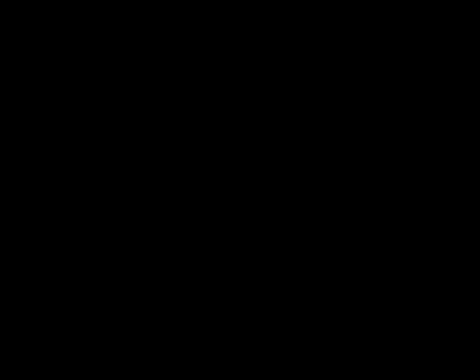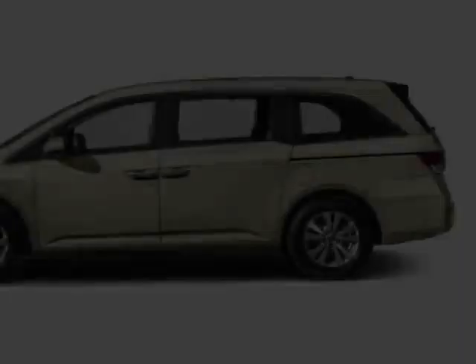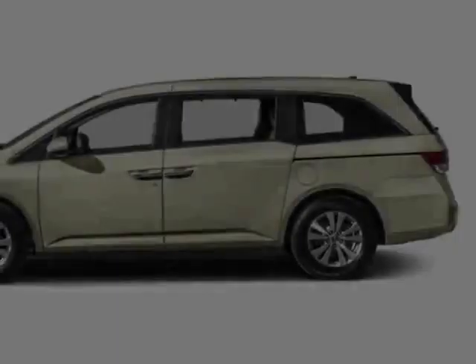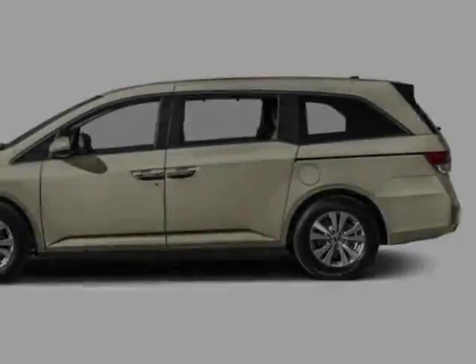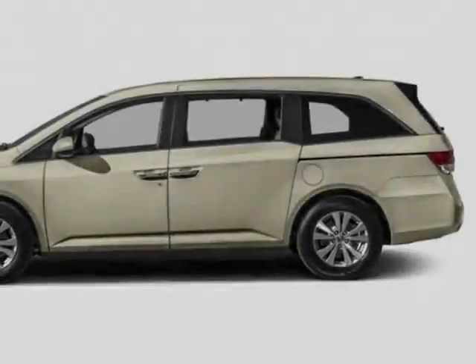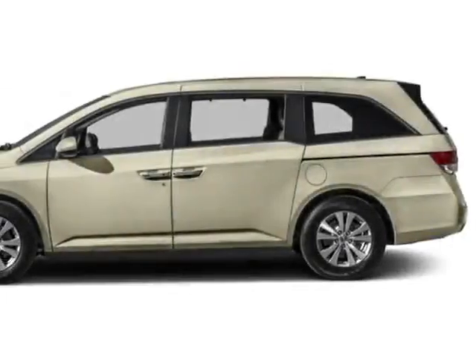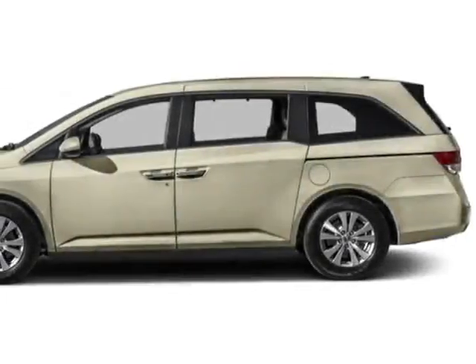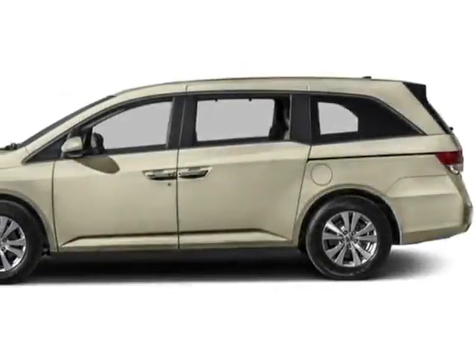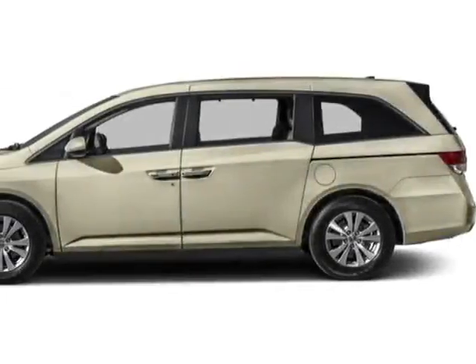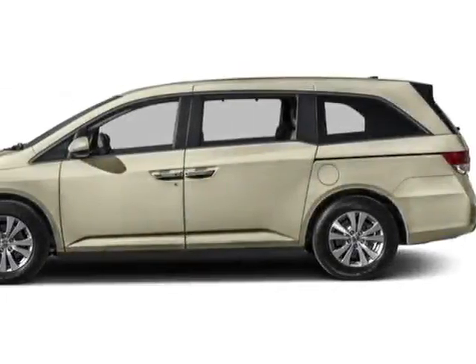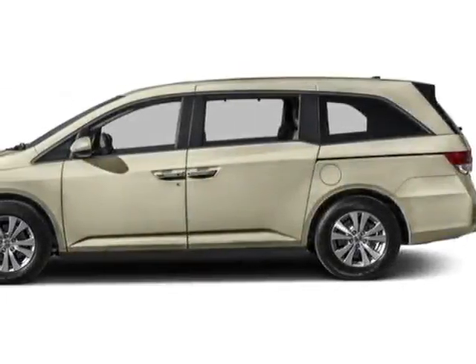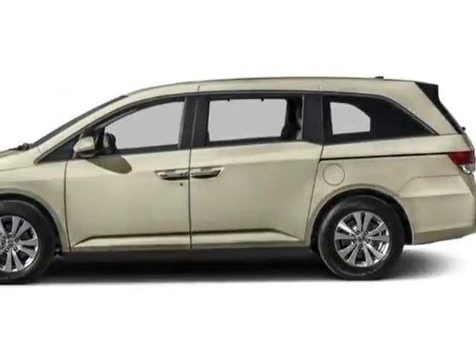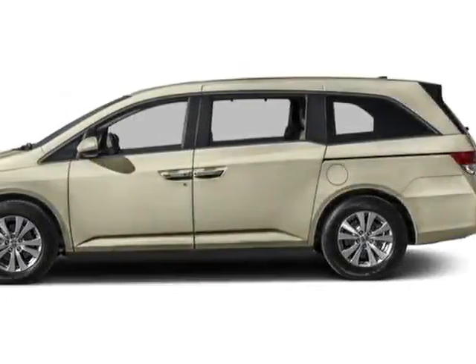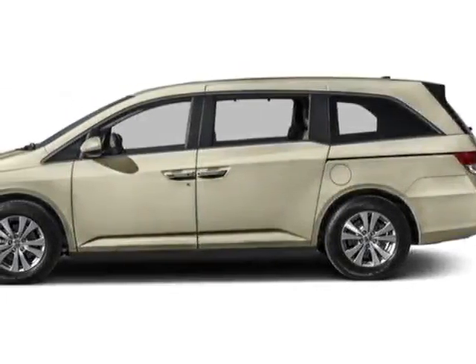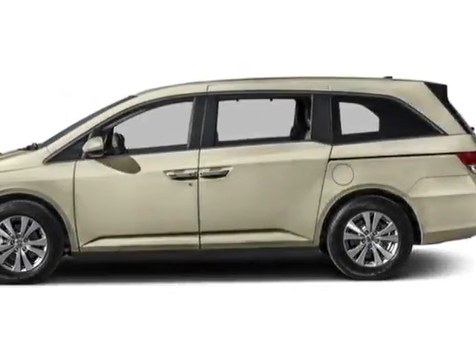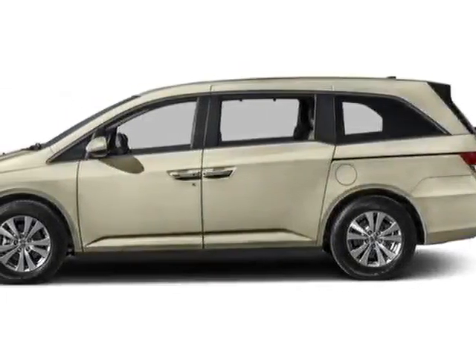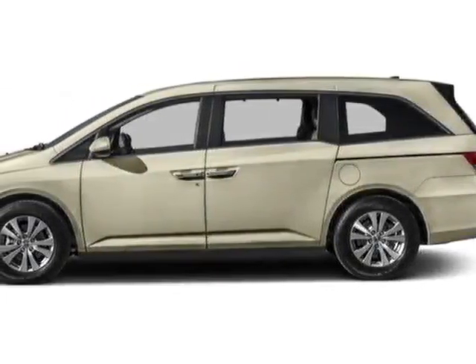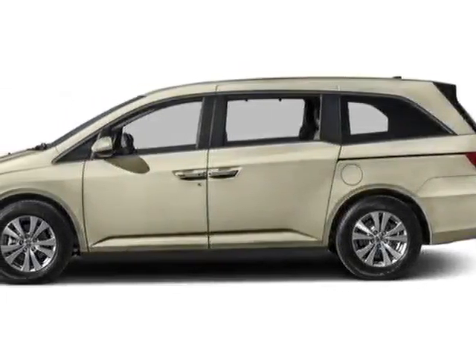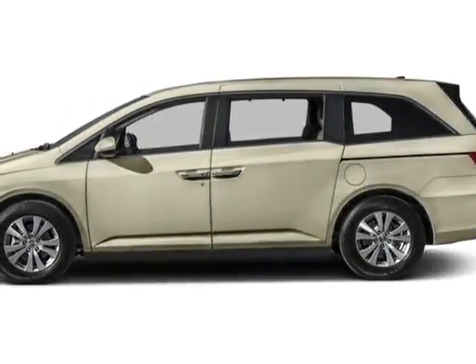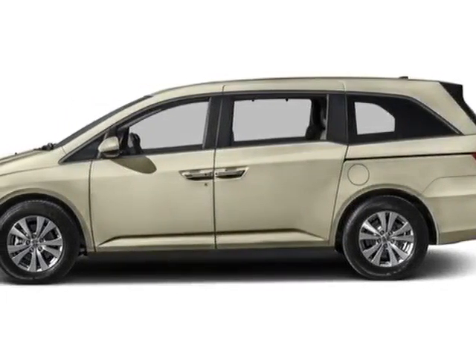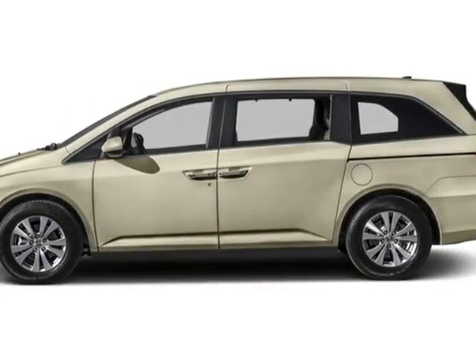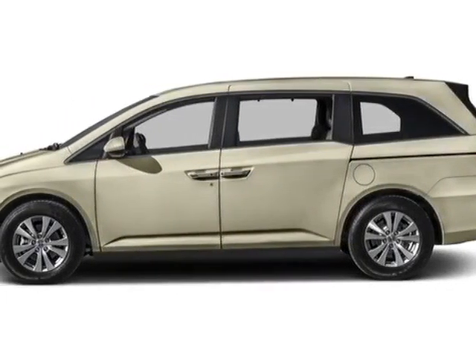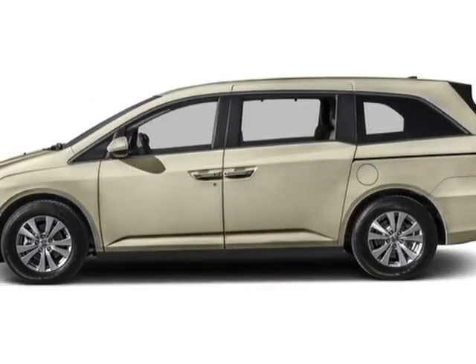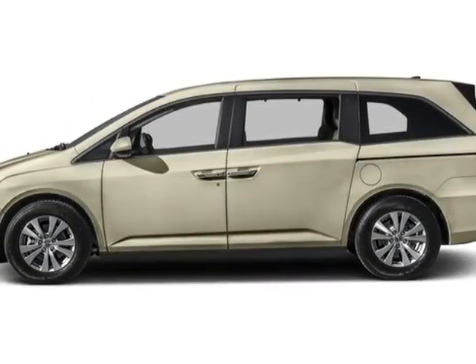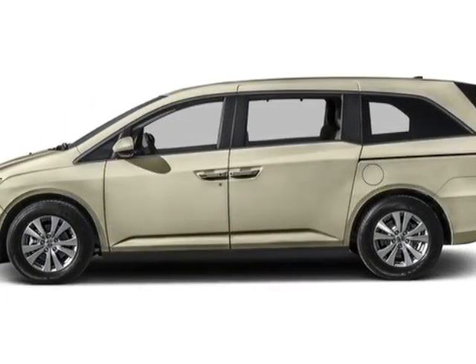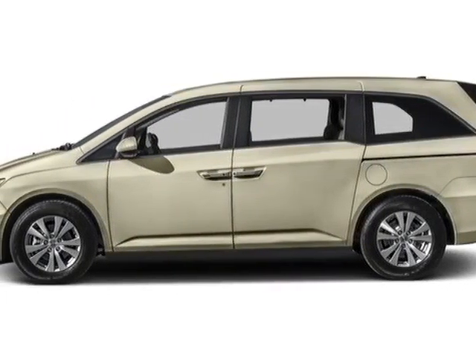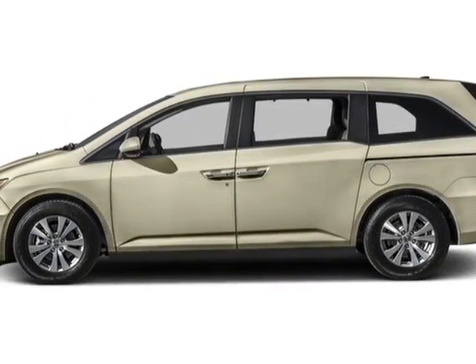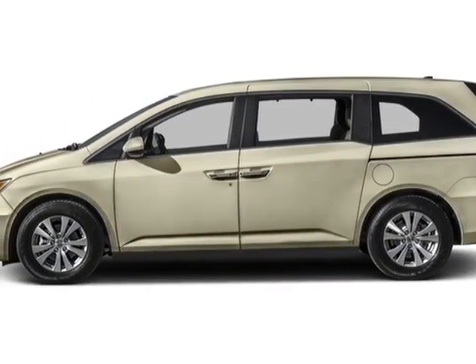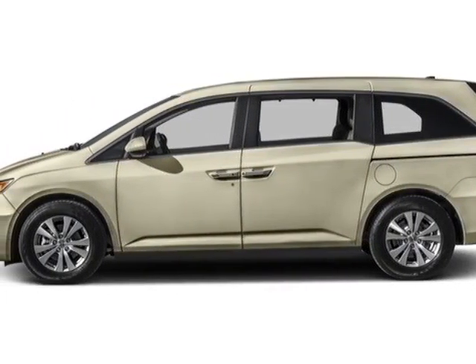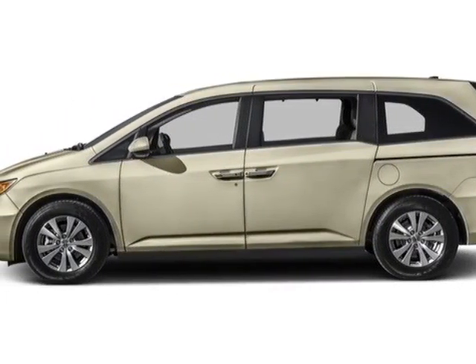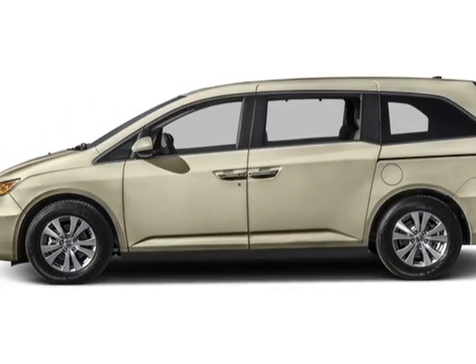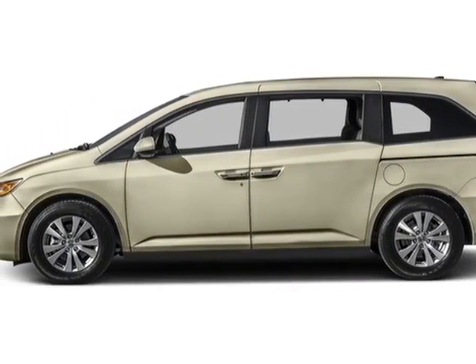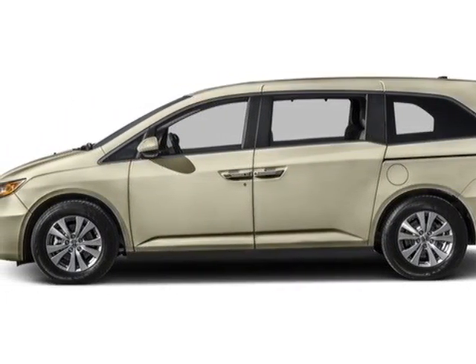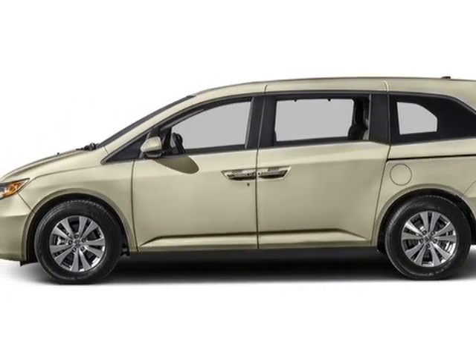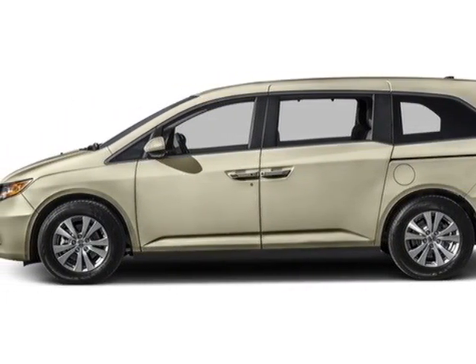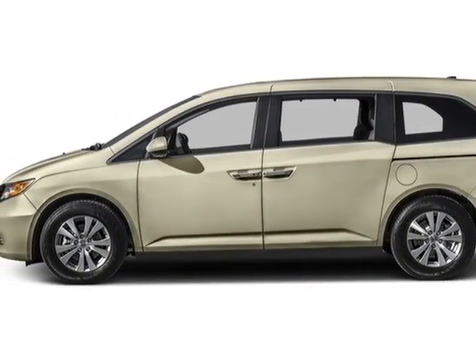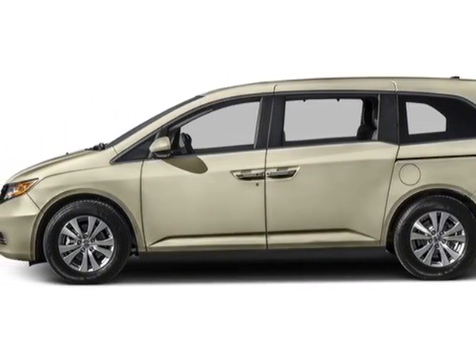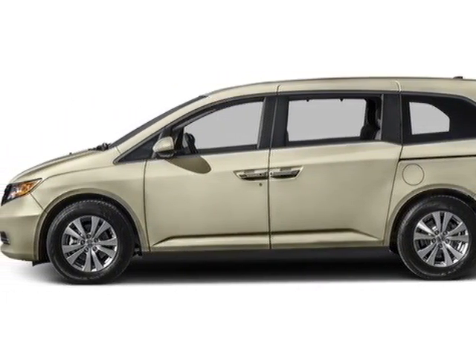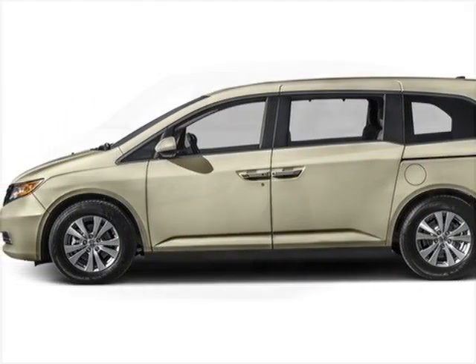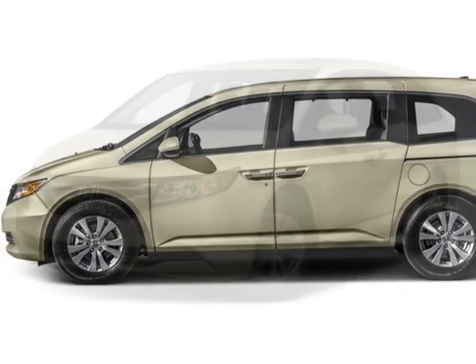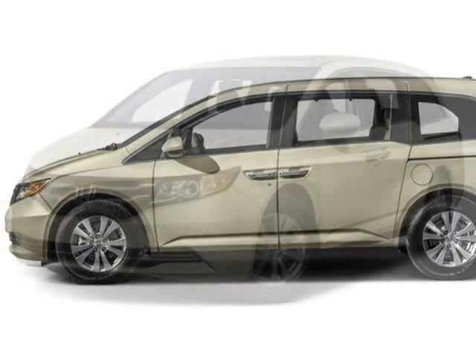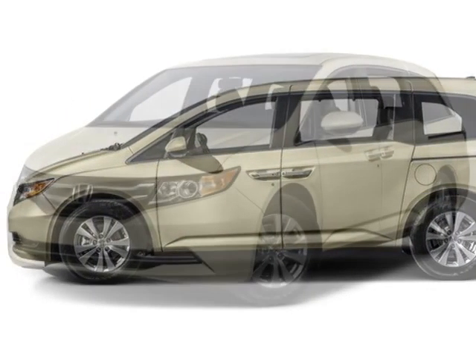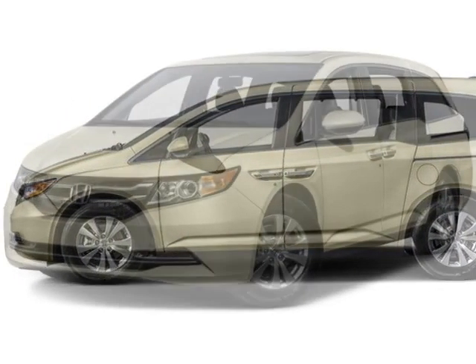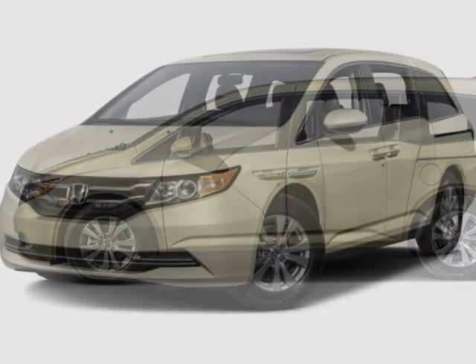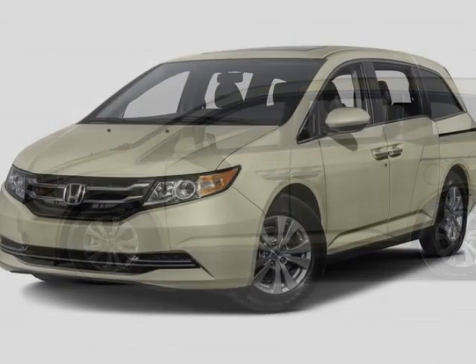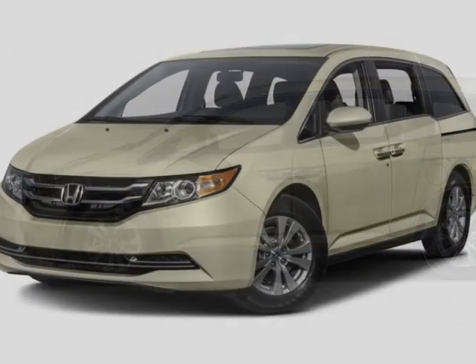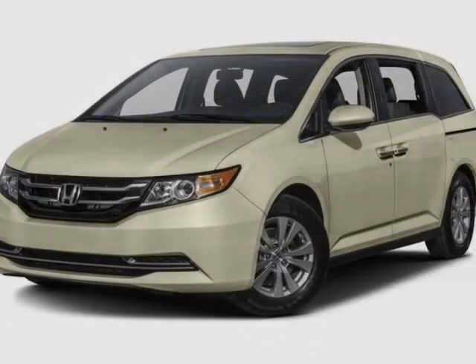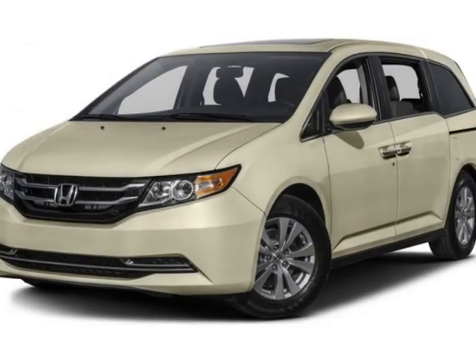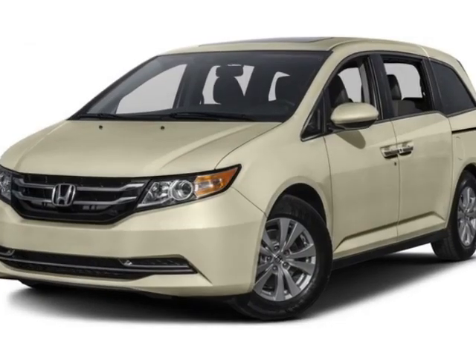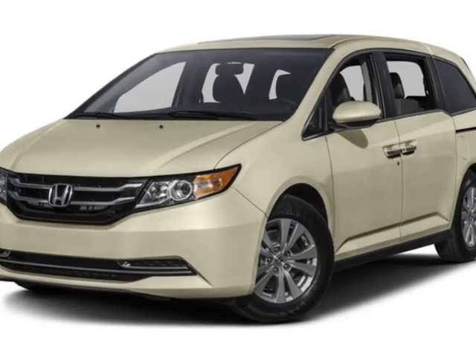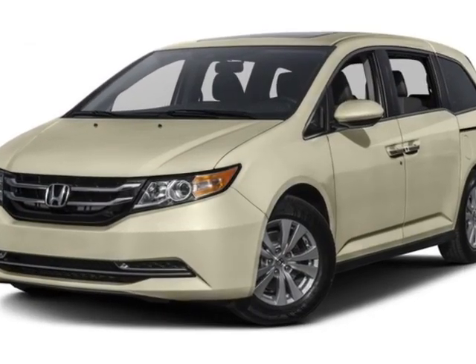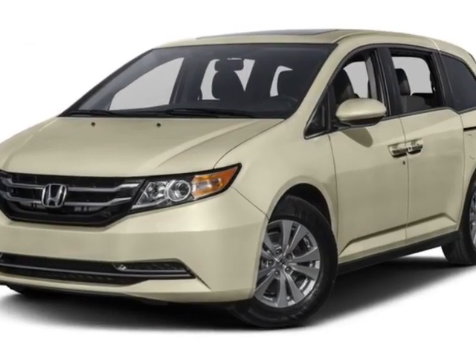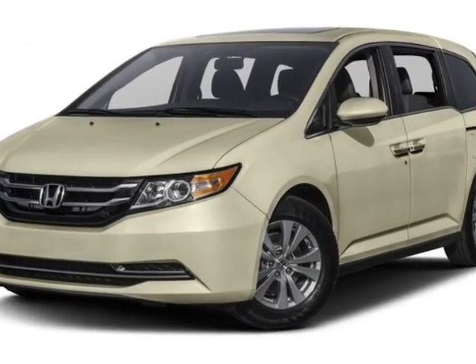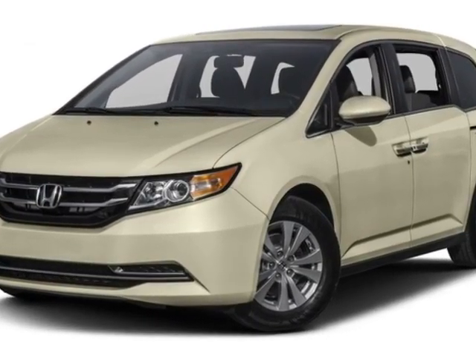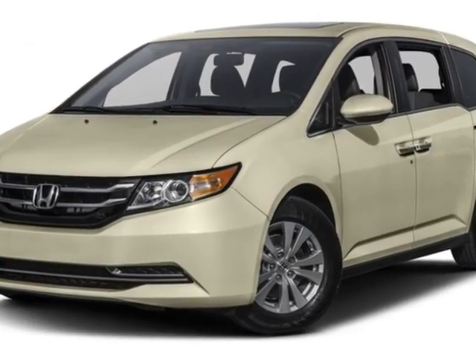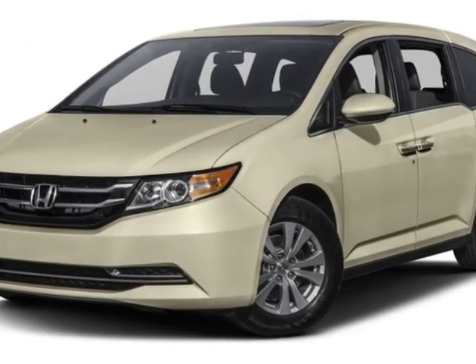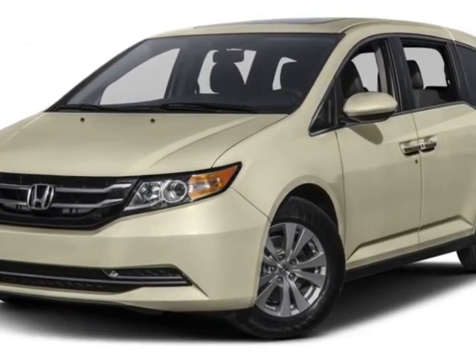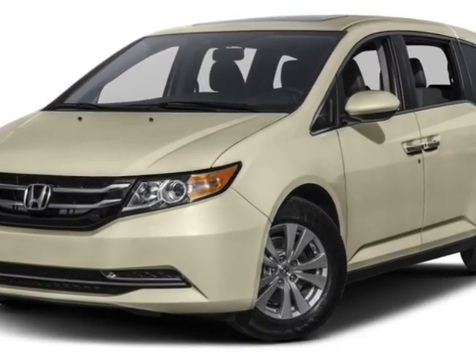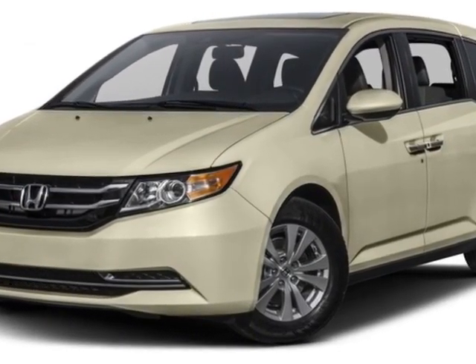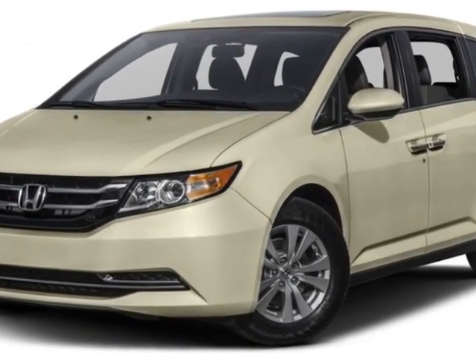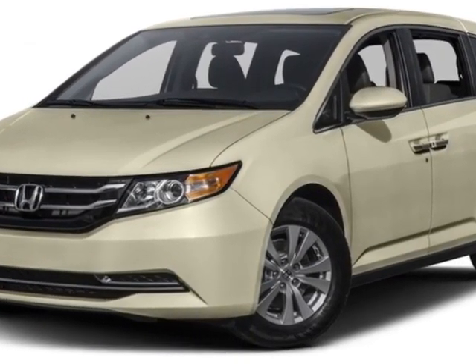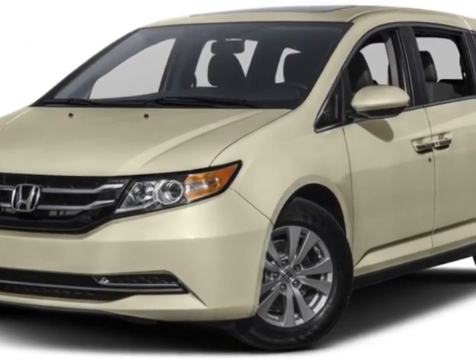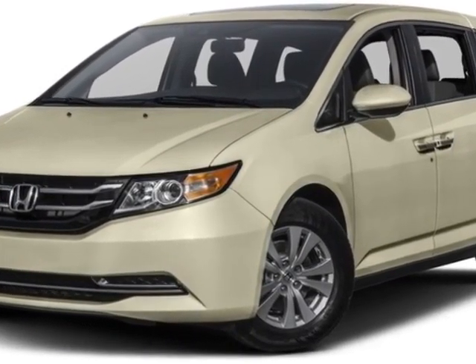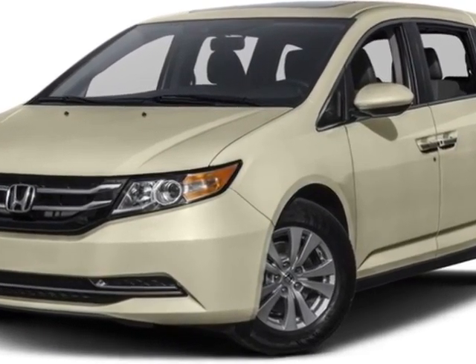Take a look at this new 2016 Honda Odyssey. For your protection, this vehicle has a full factory warranty.